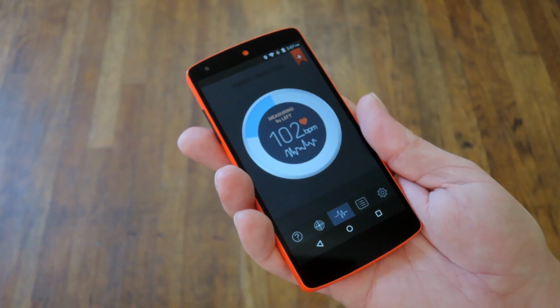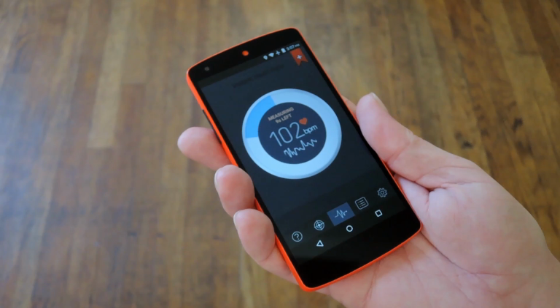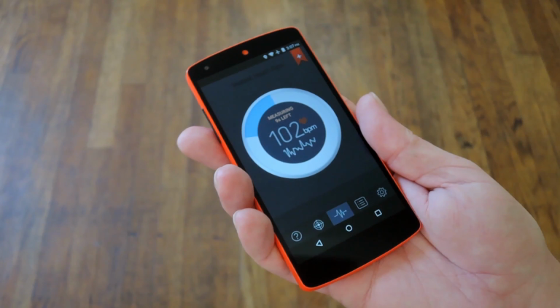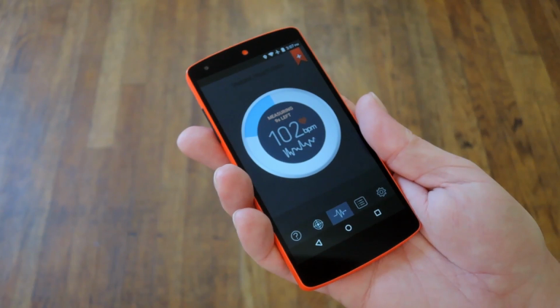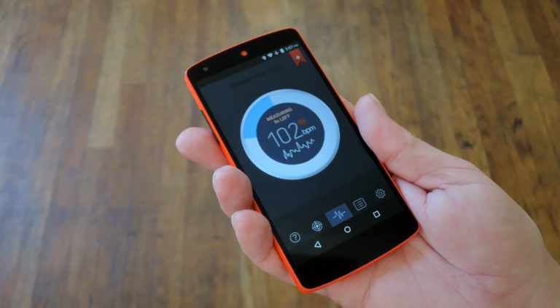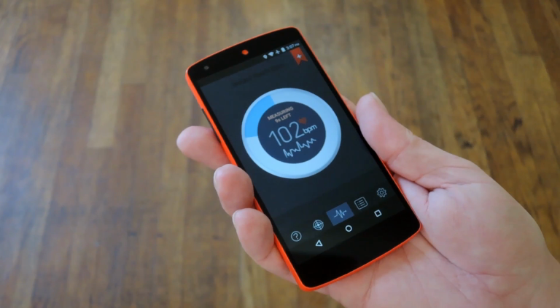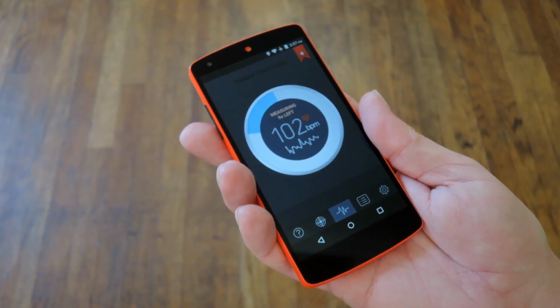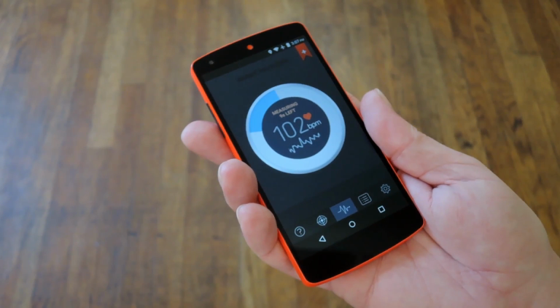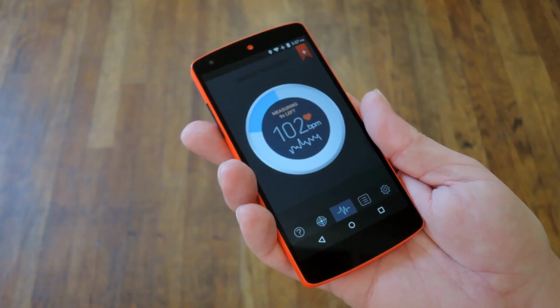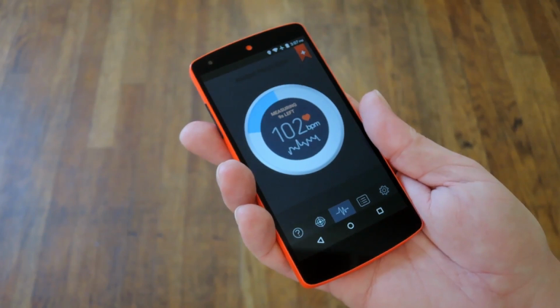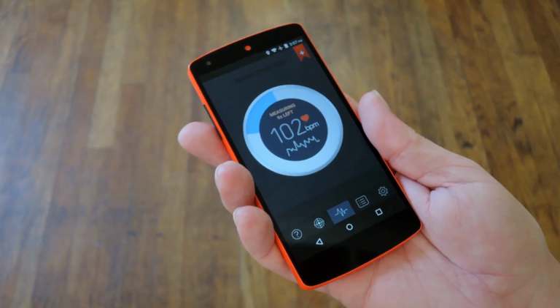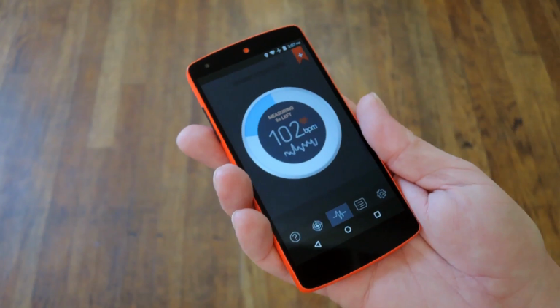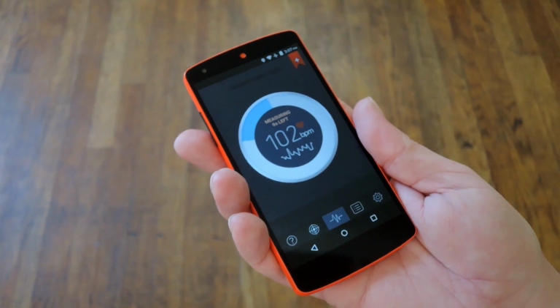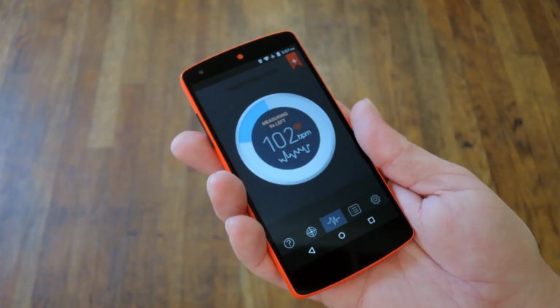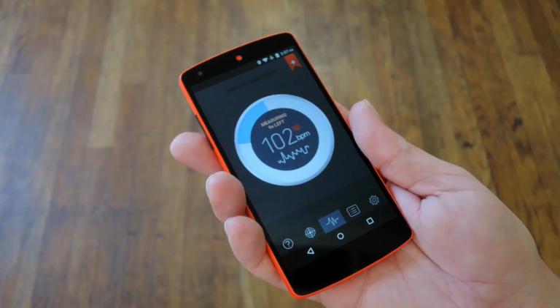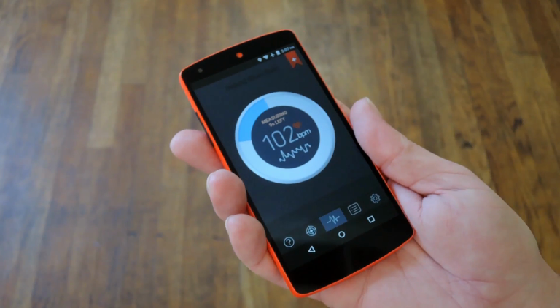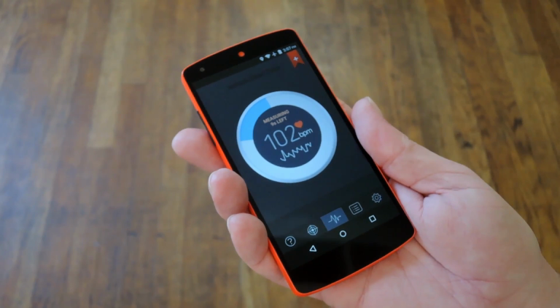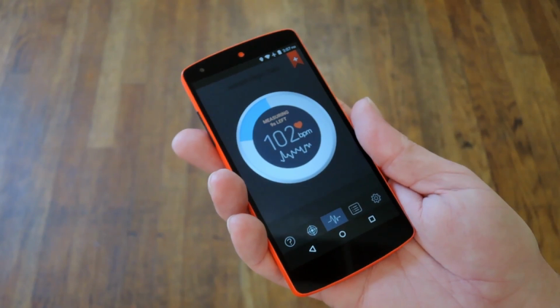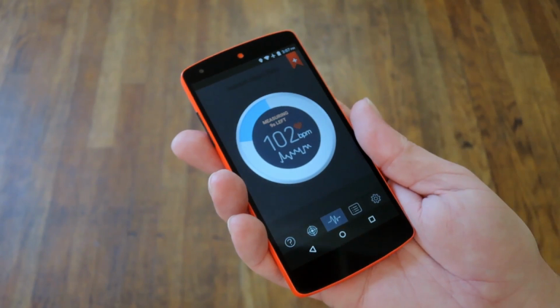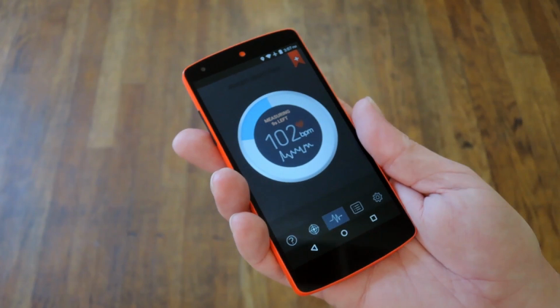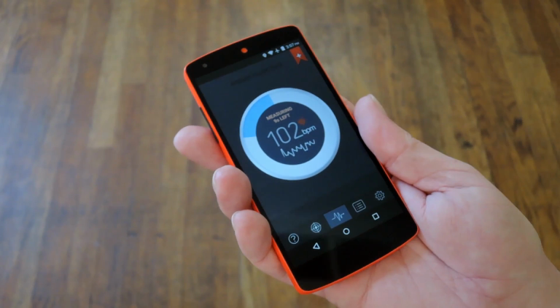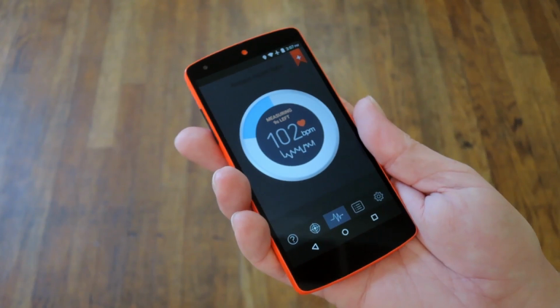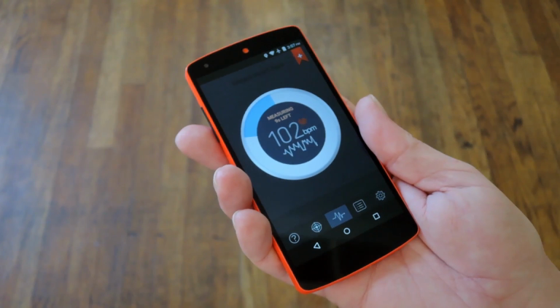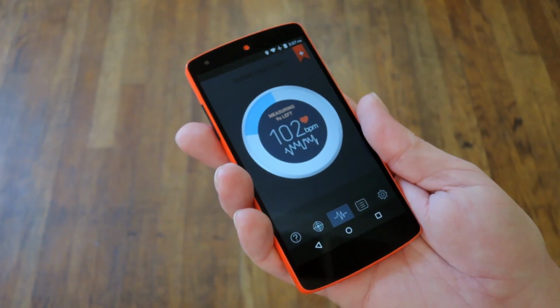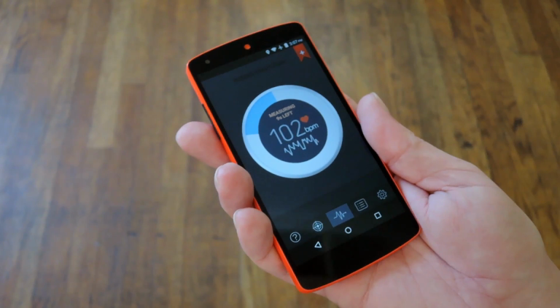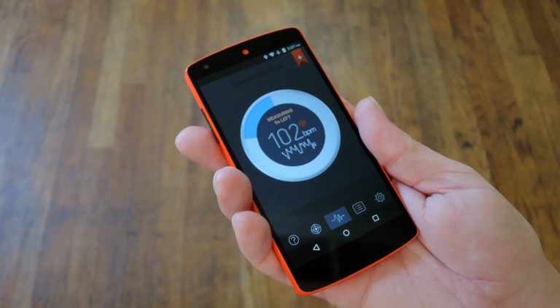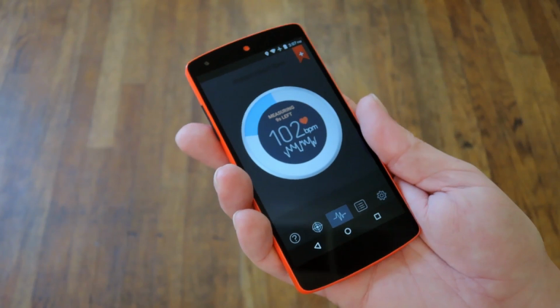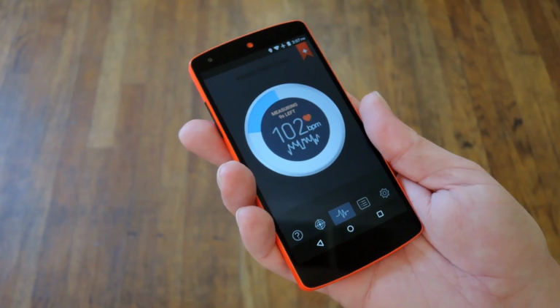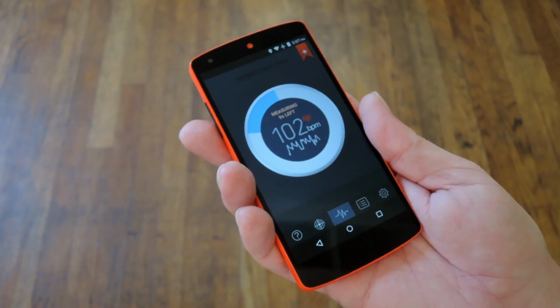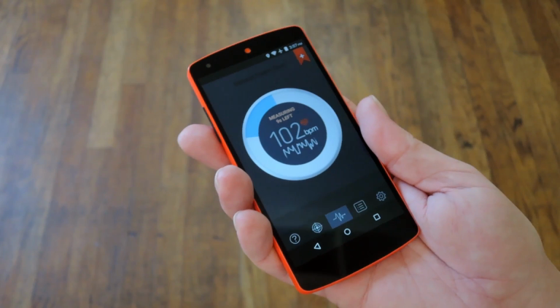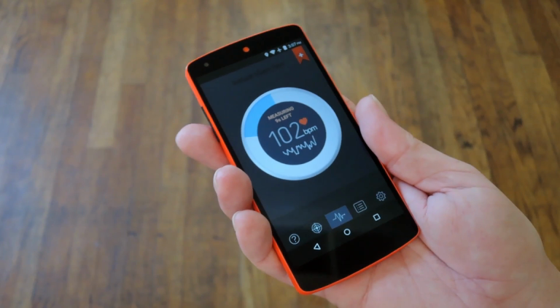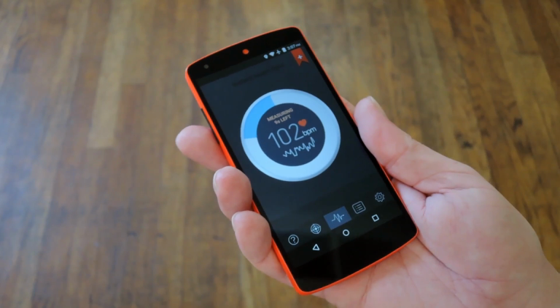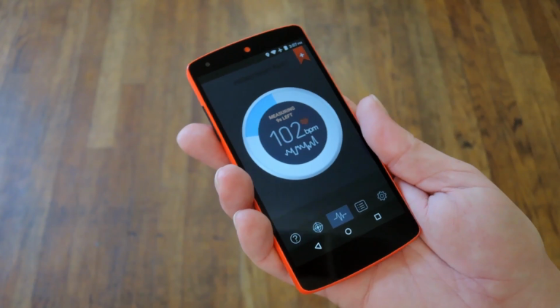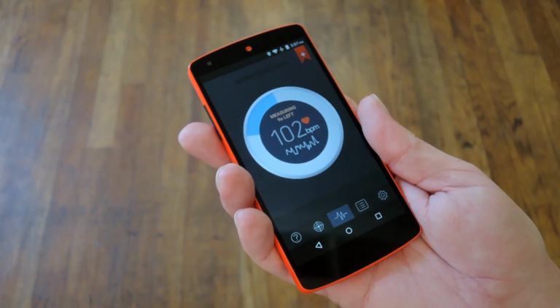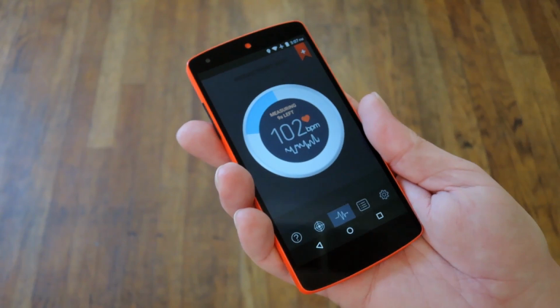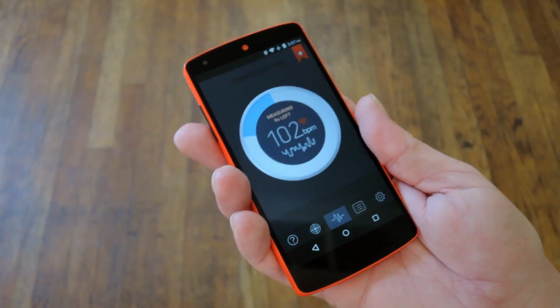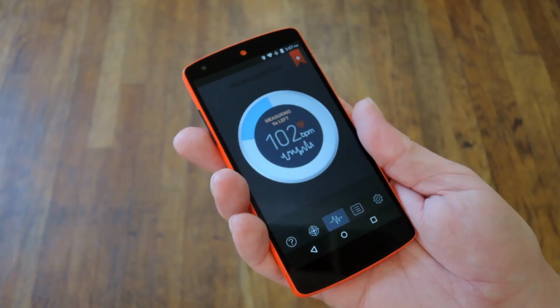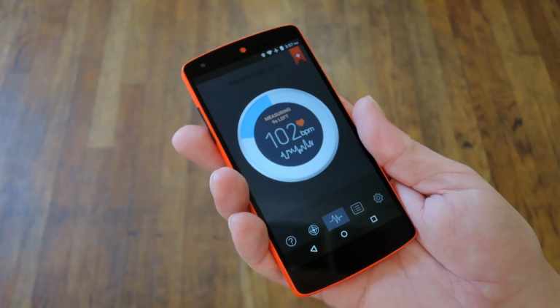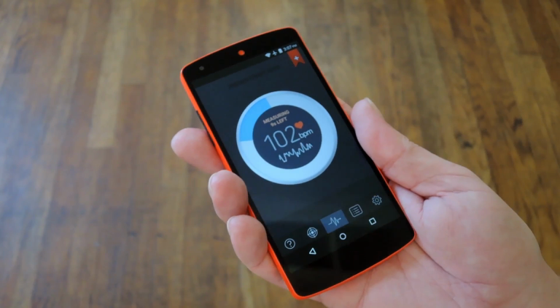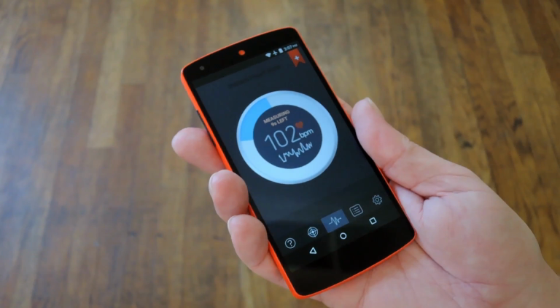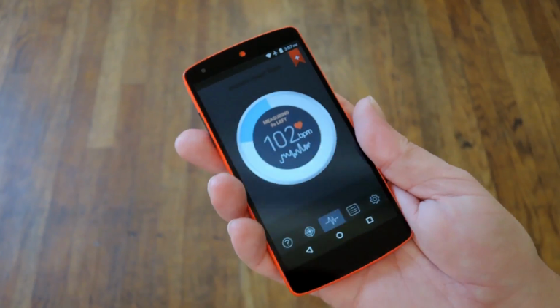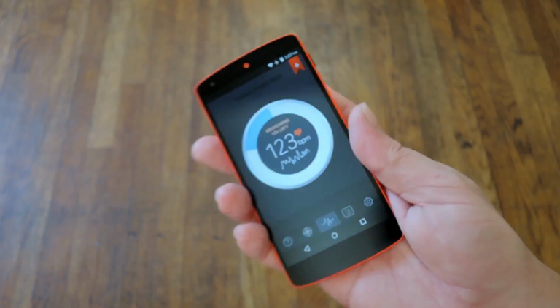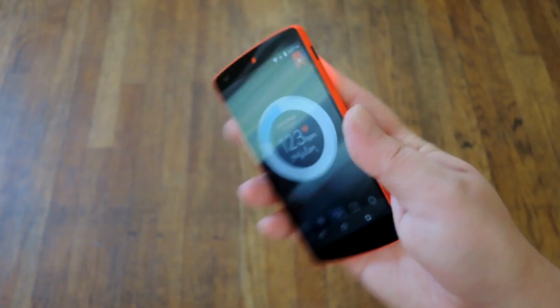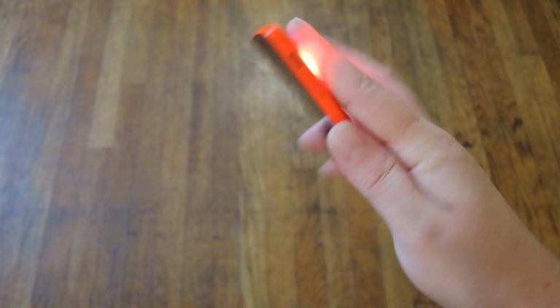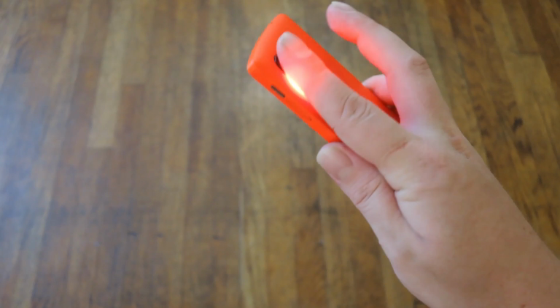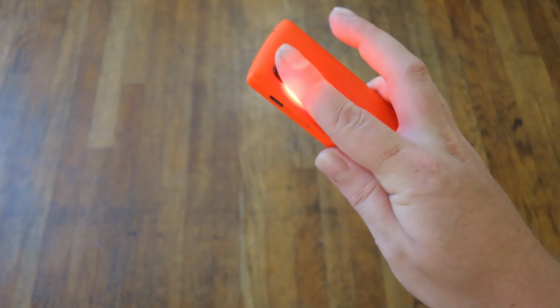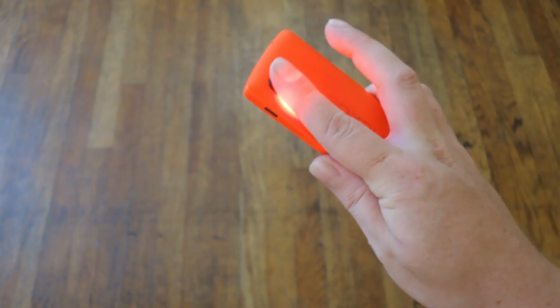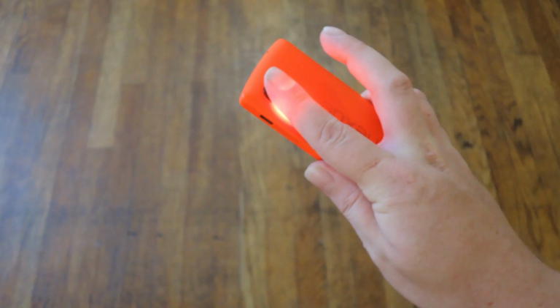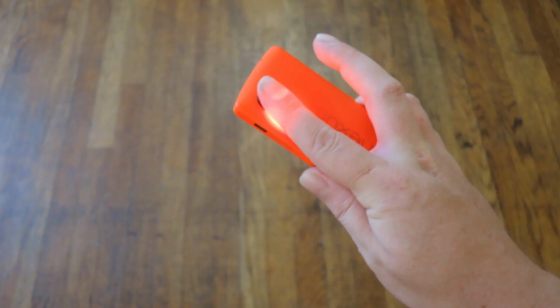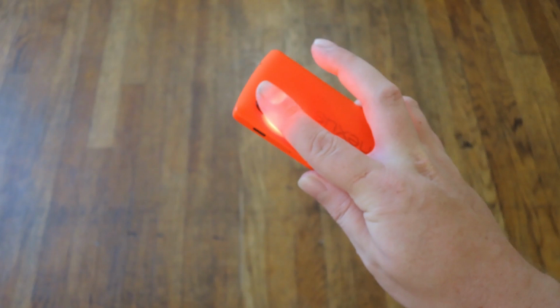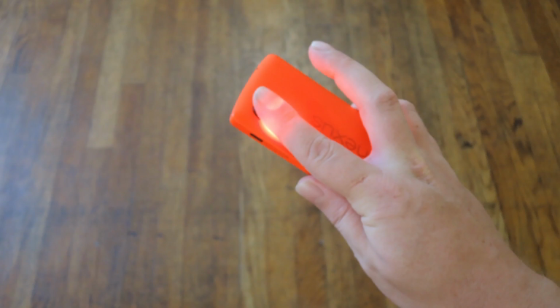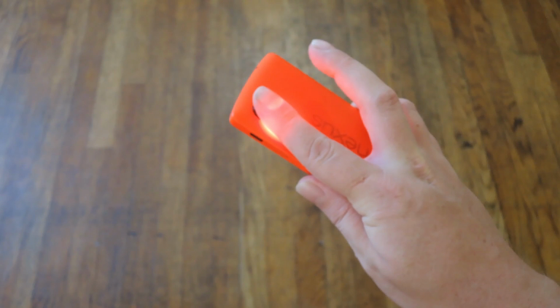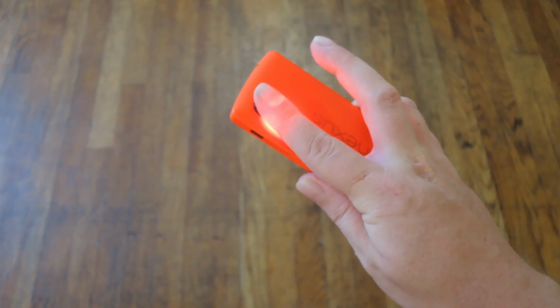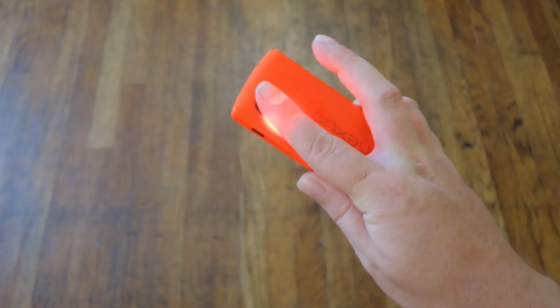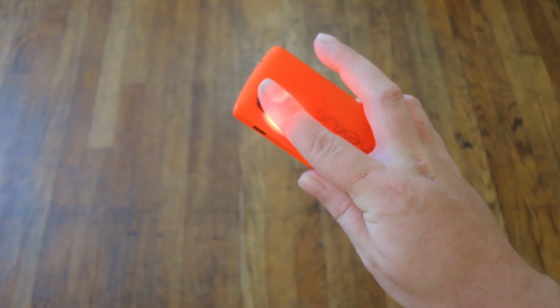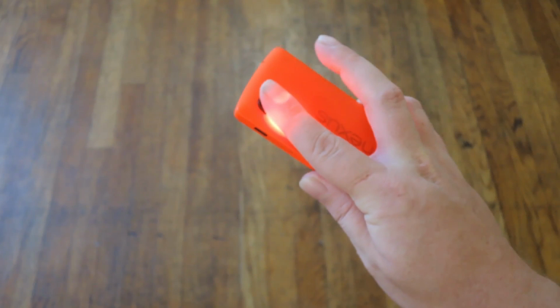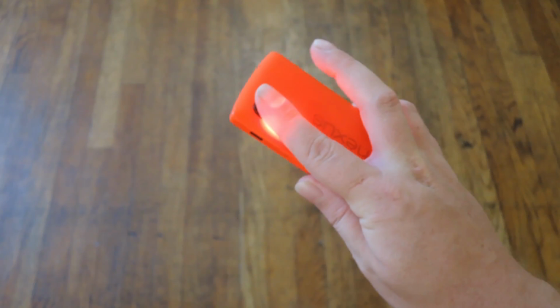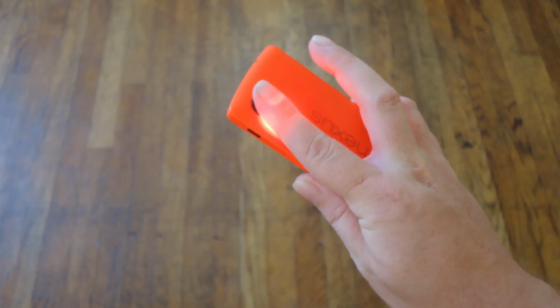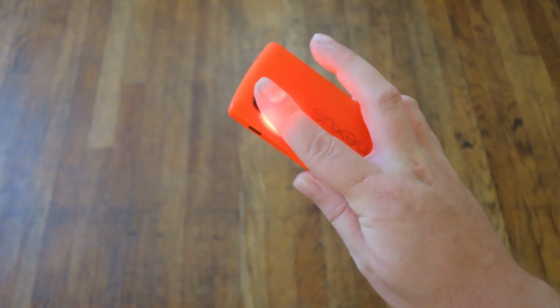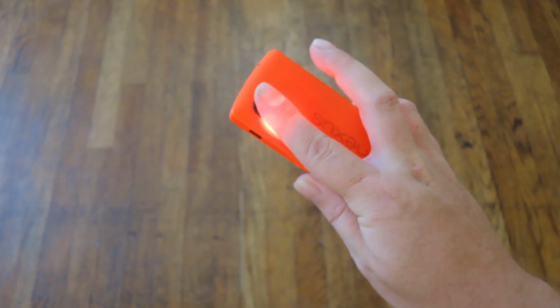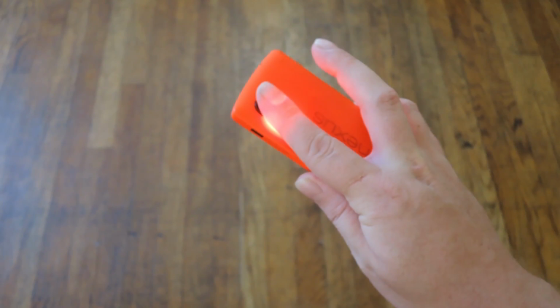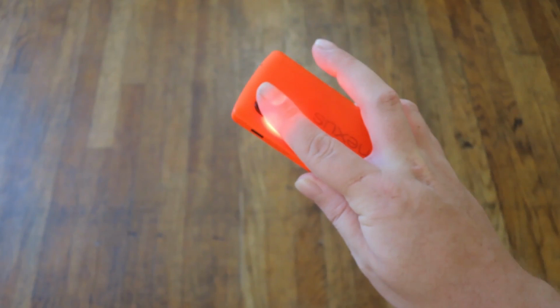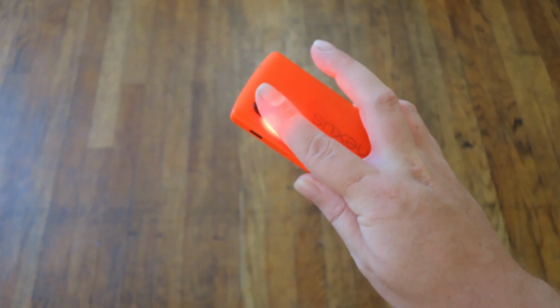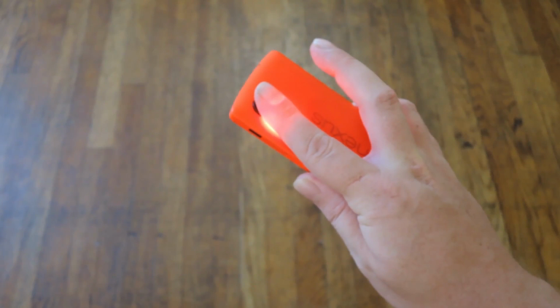Hey, what's up everybody, it's Dows with Gadget Hacks, and today I'm going to show you how to monitor your heart rate using your Android device, even if you don't have a heart rate sensor.